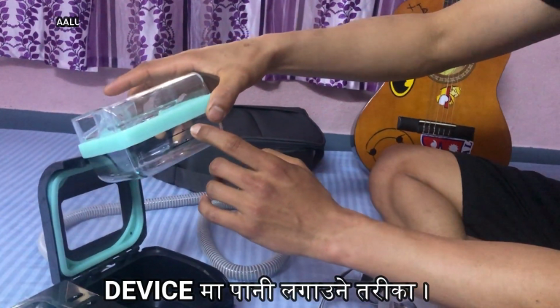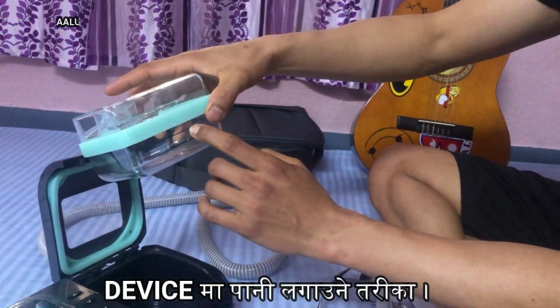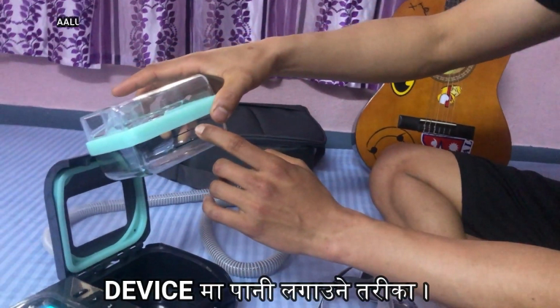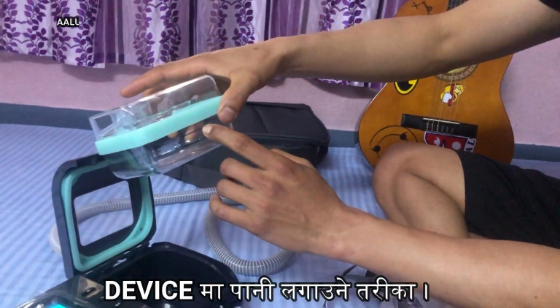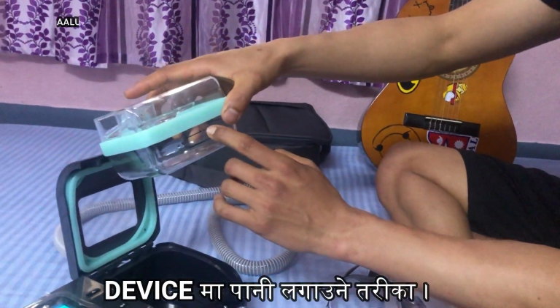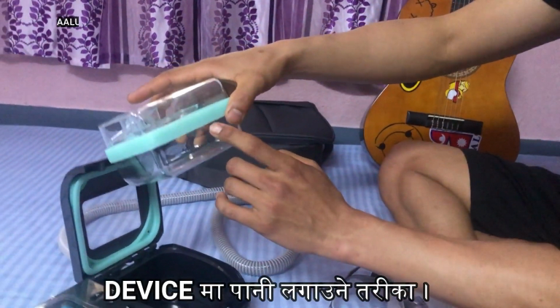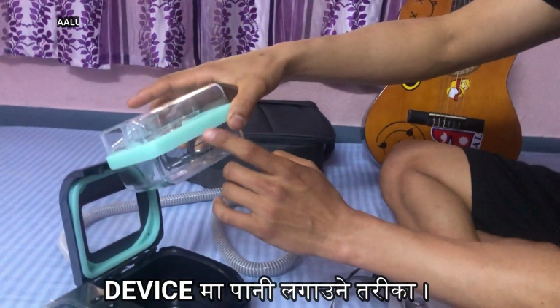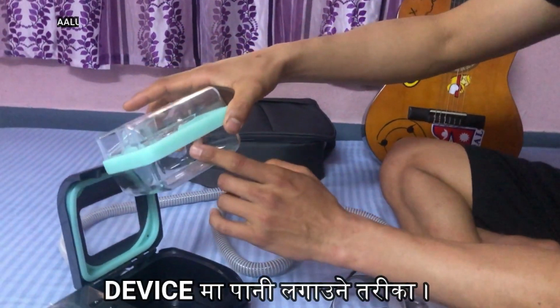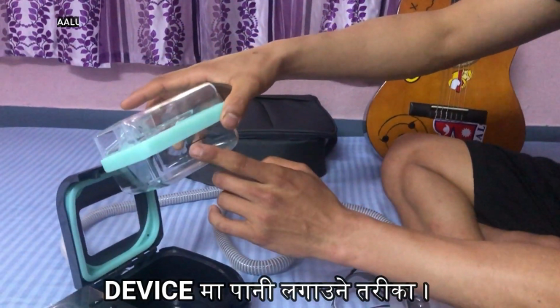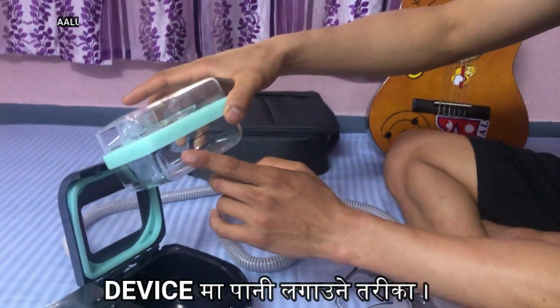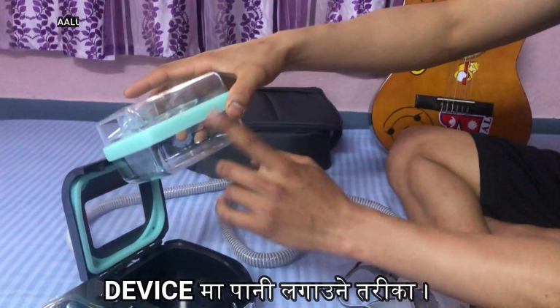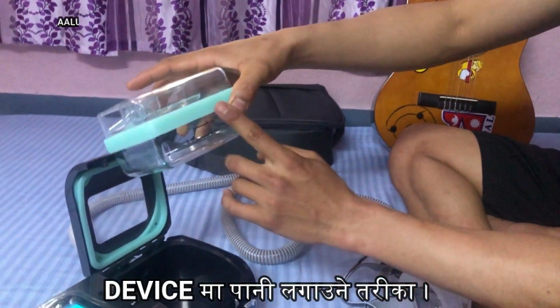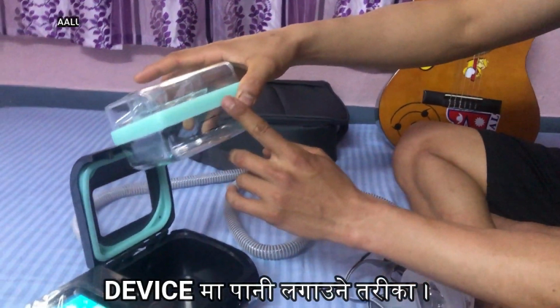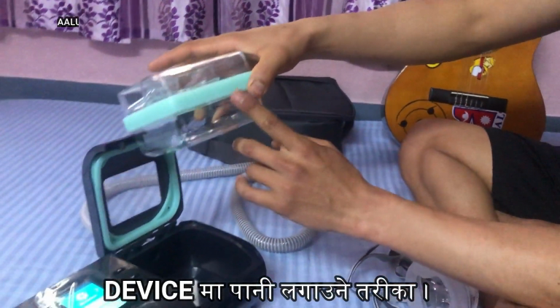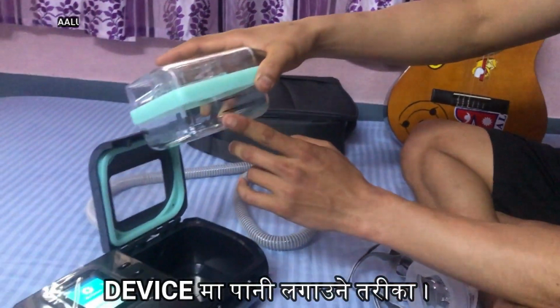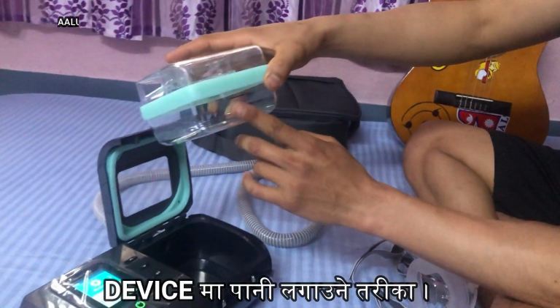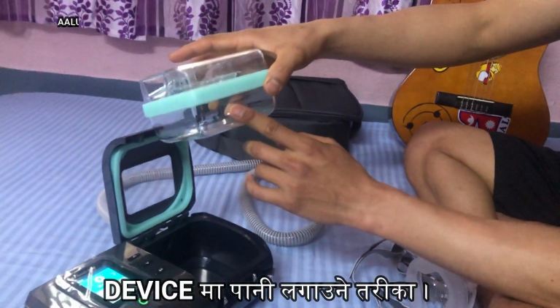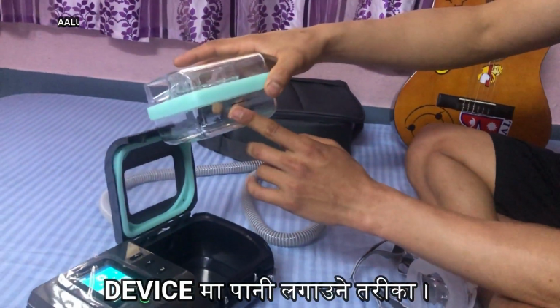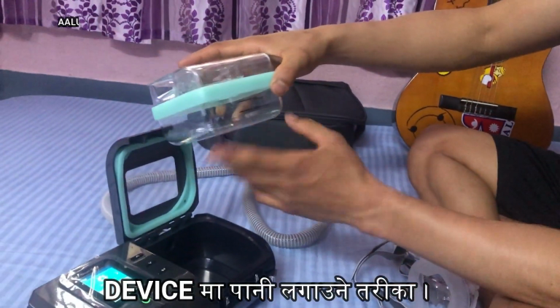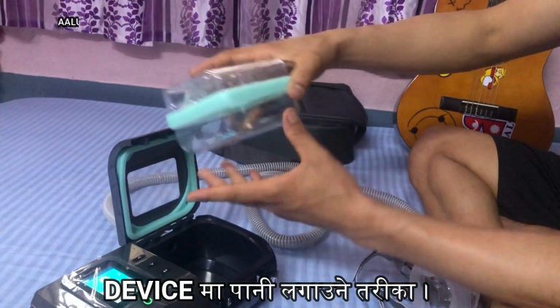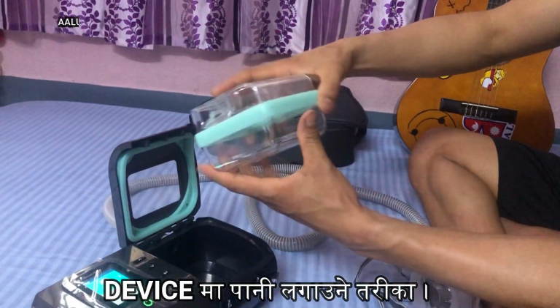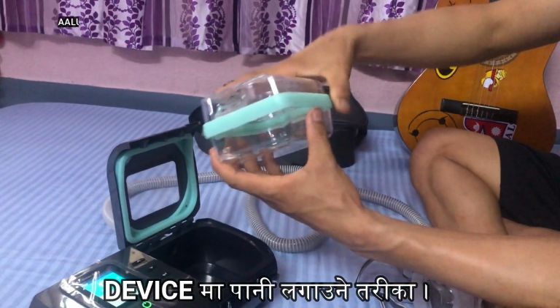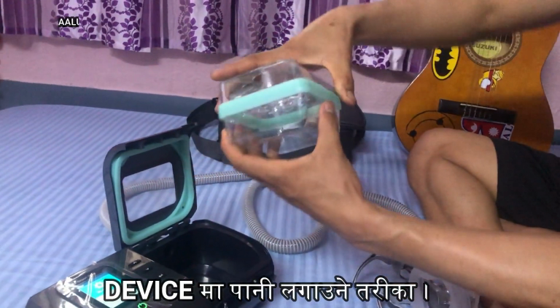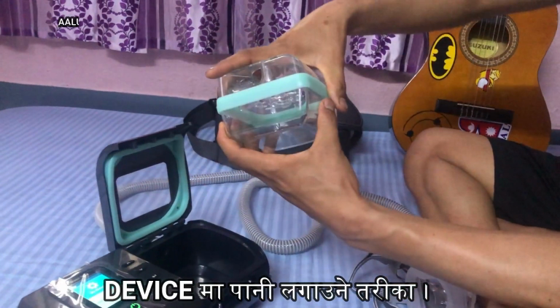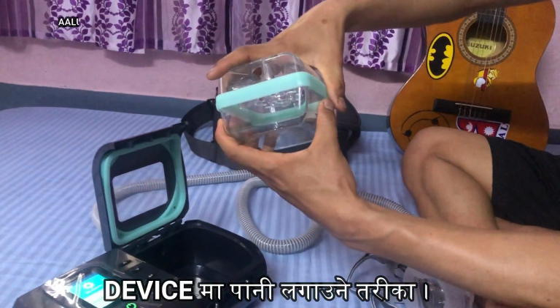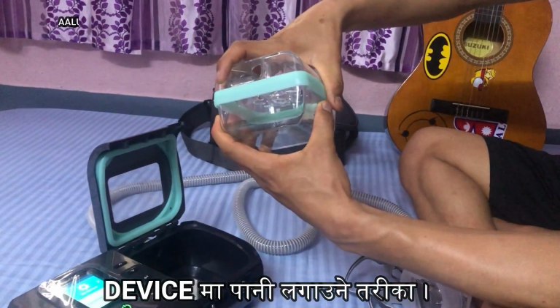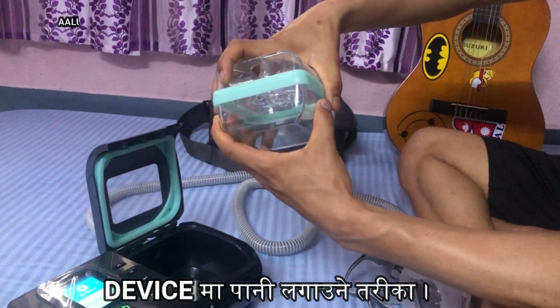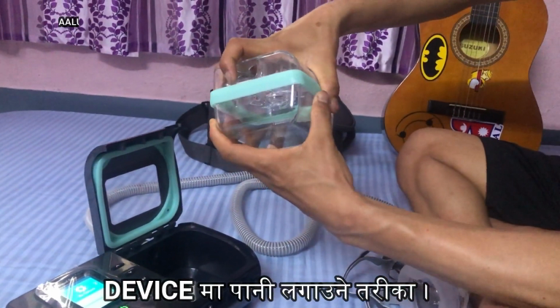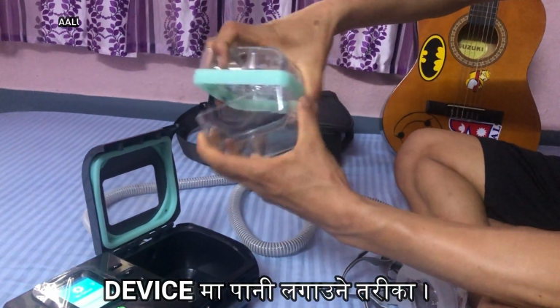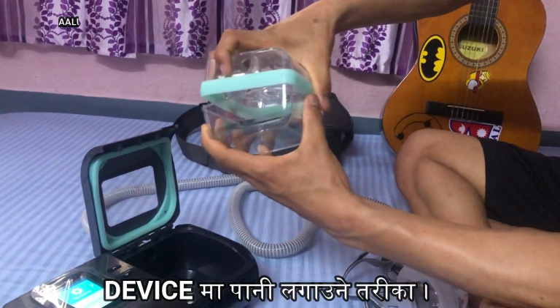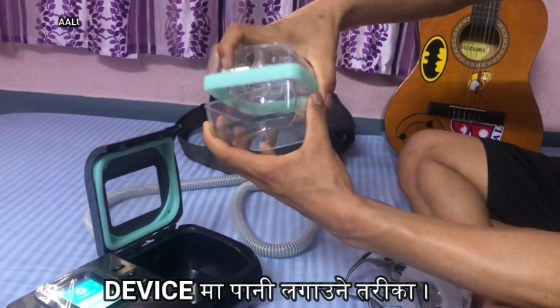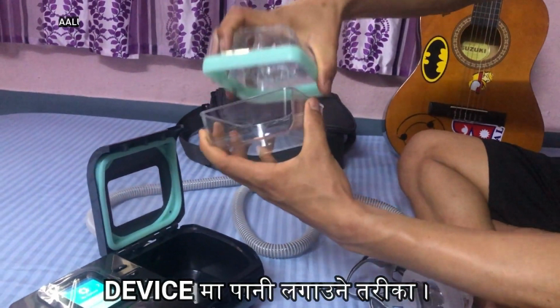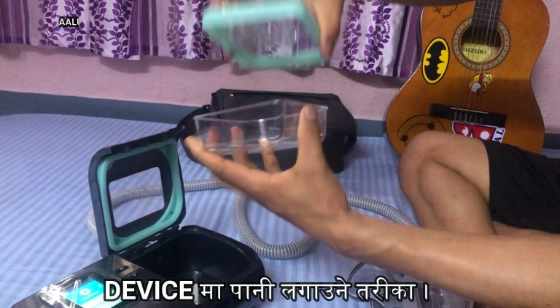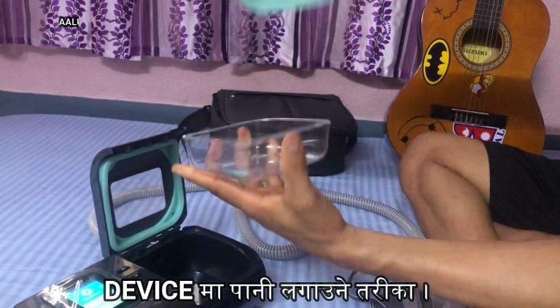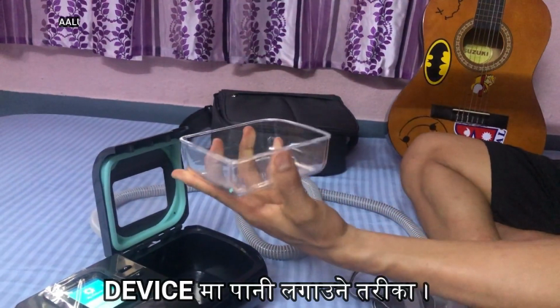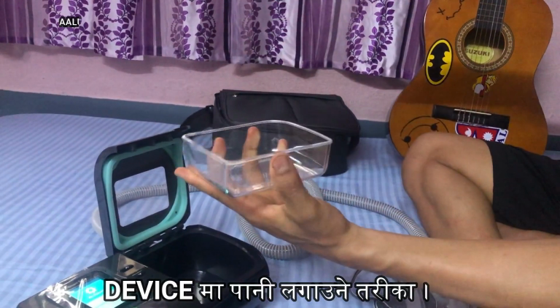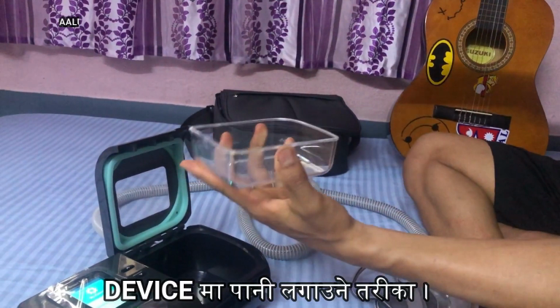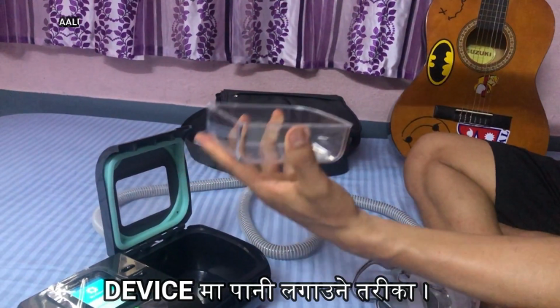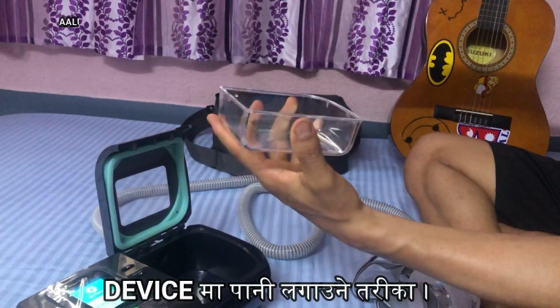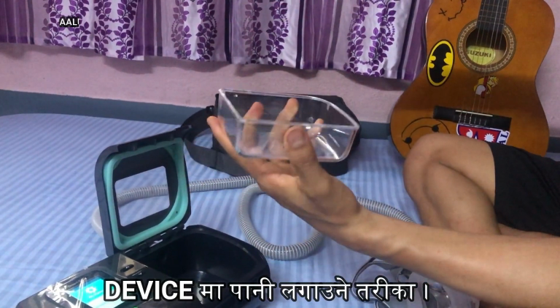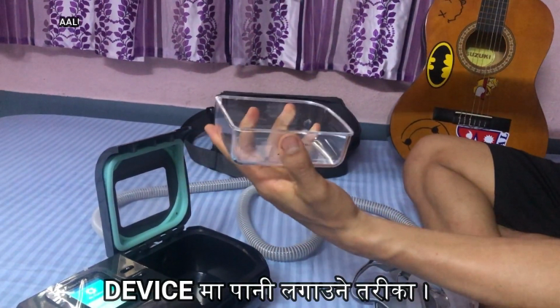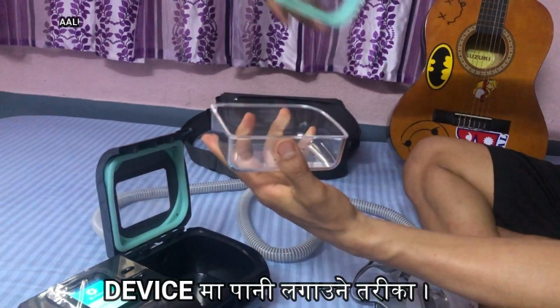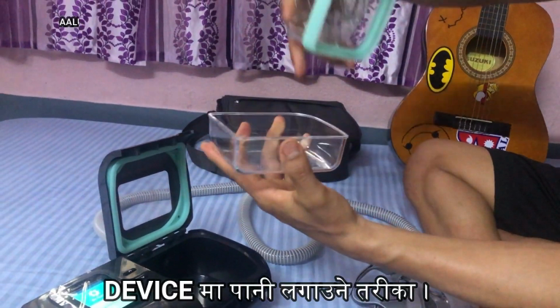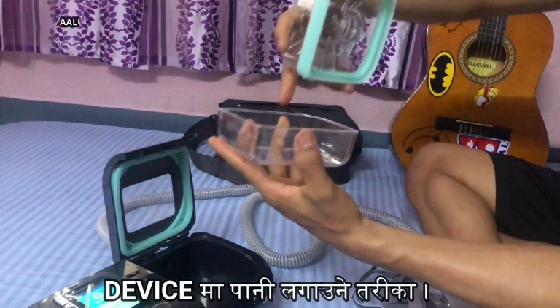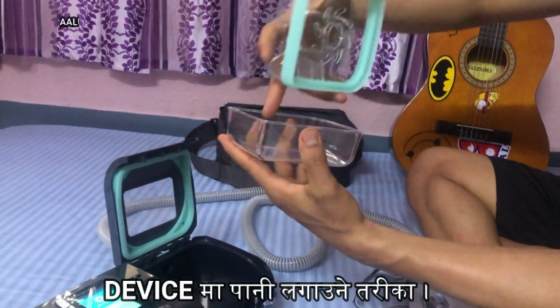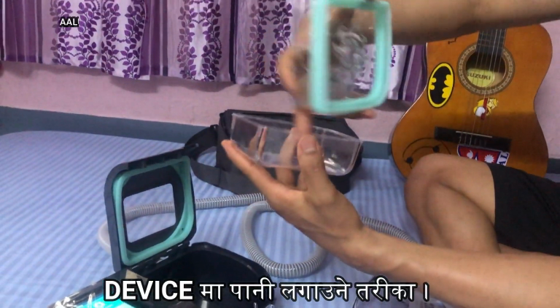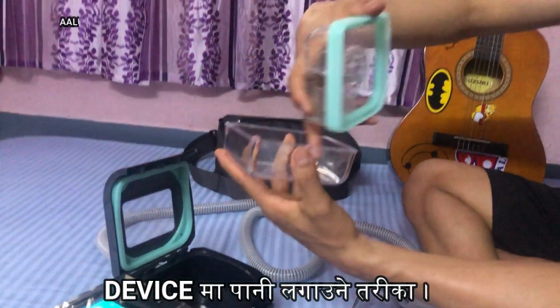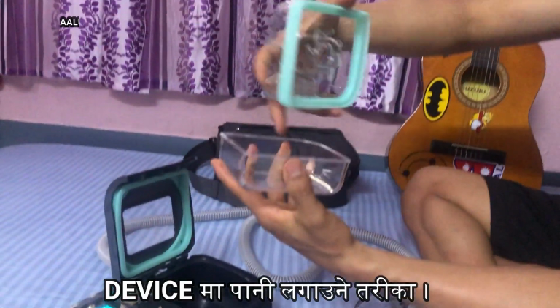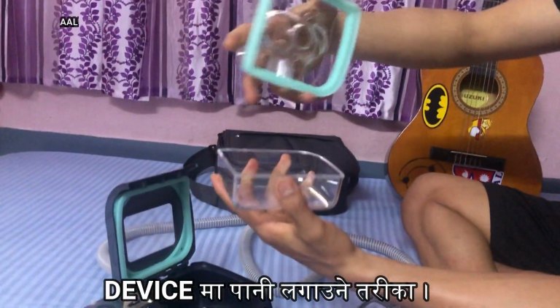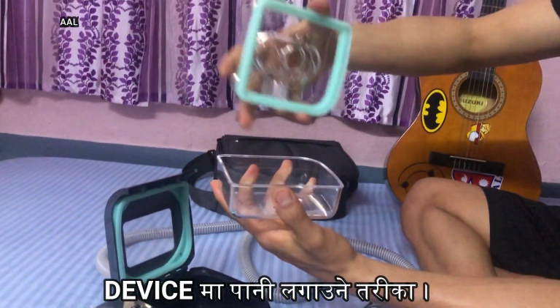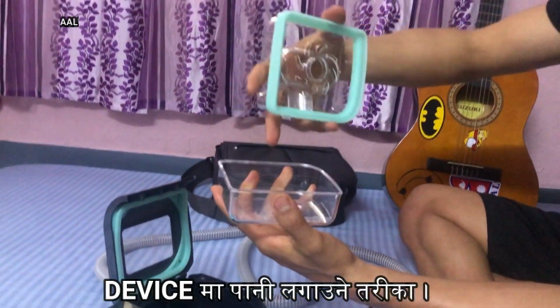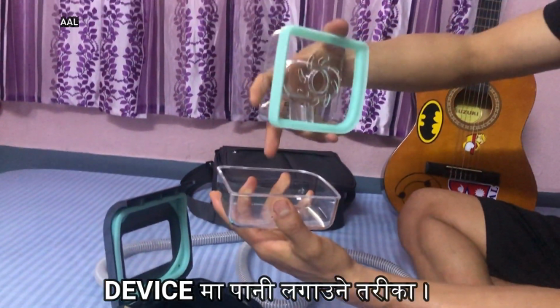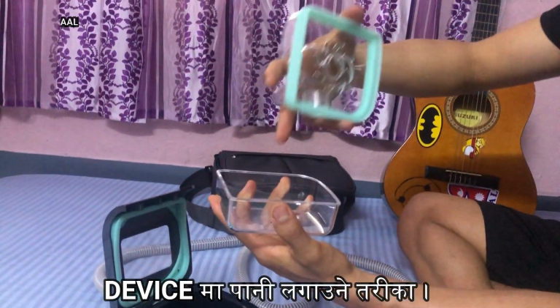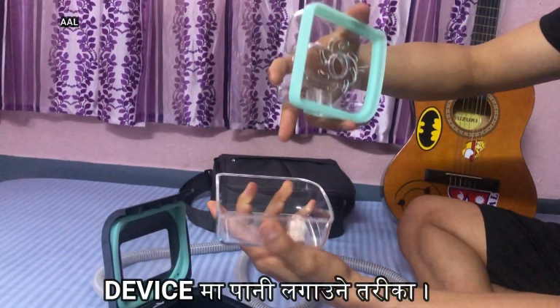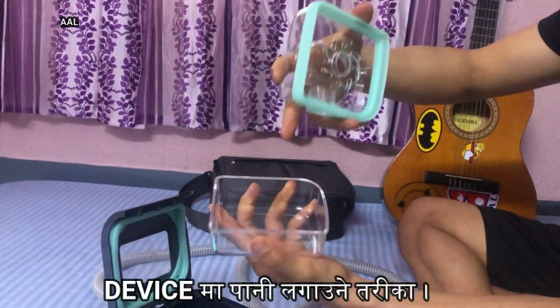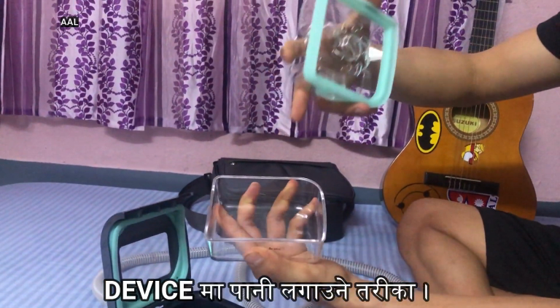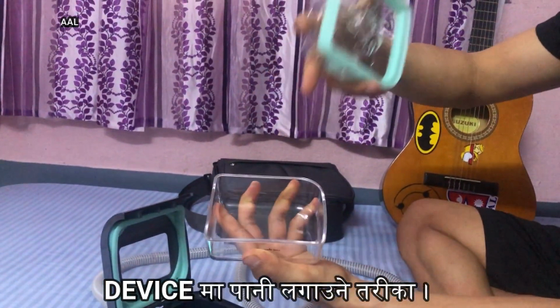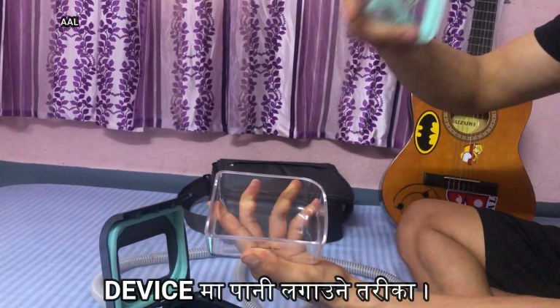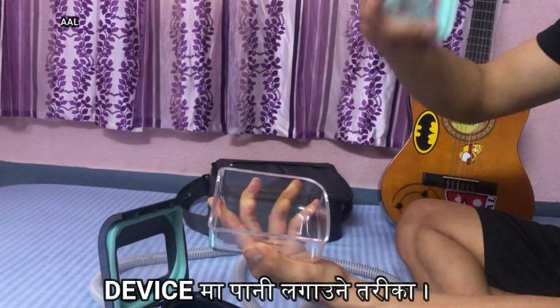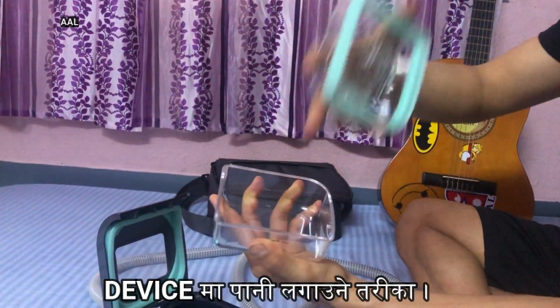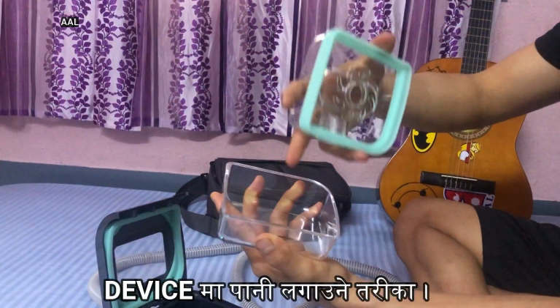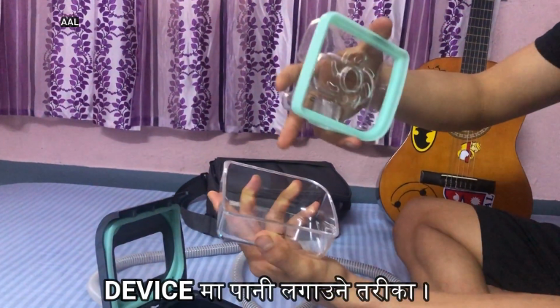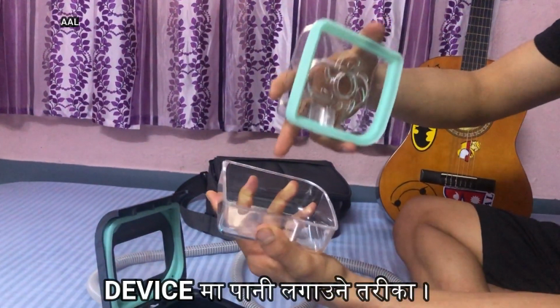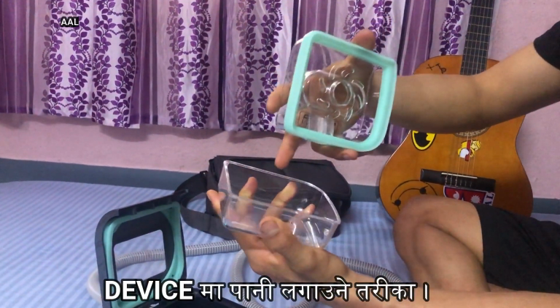You can store the water to the minimum or maximum level as indicated on the chamber.